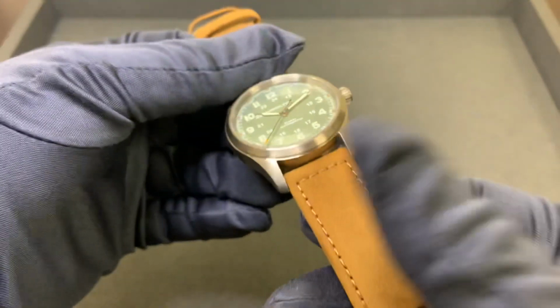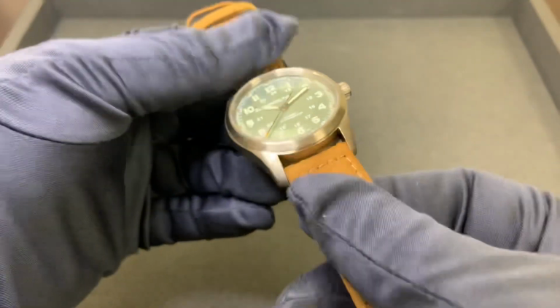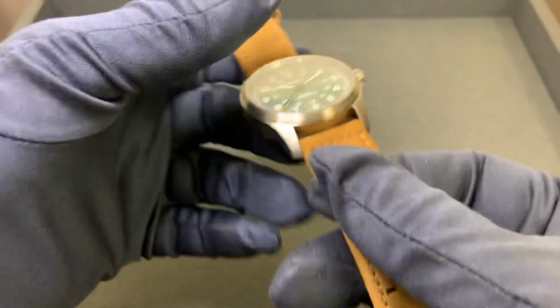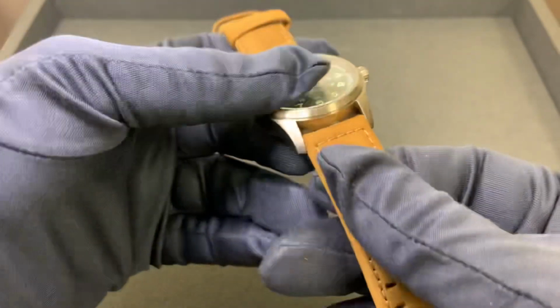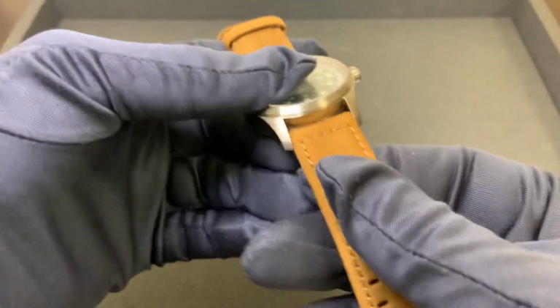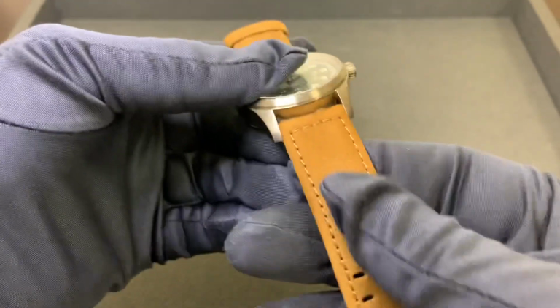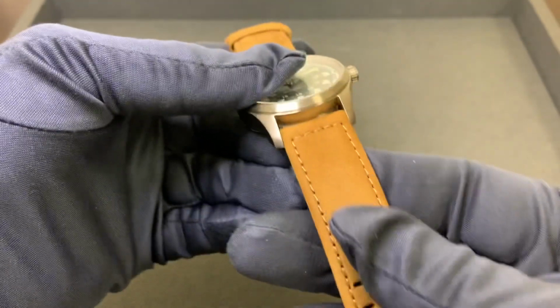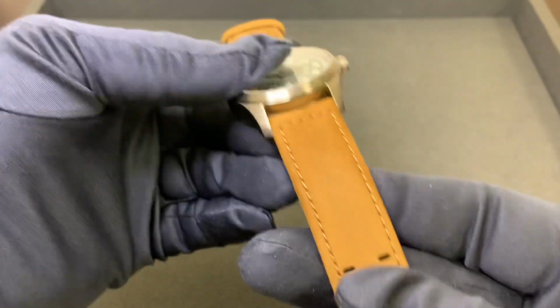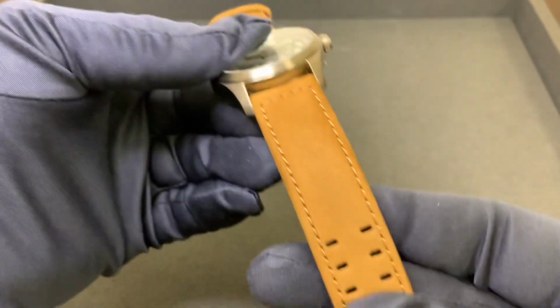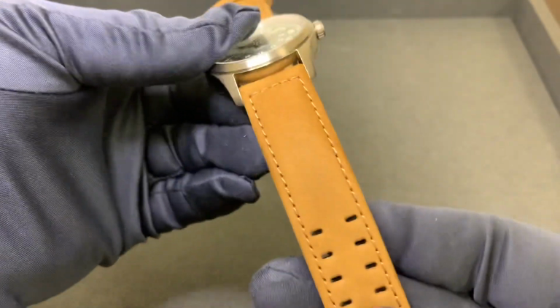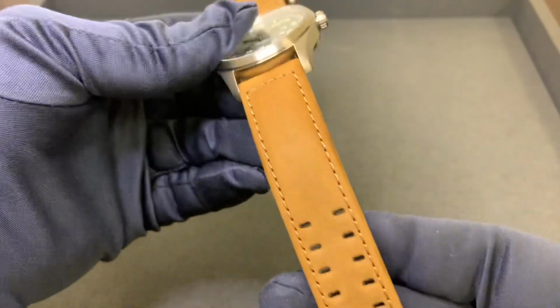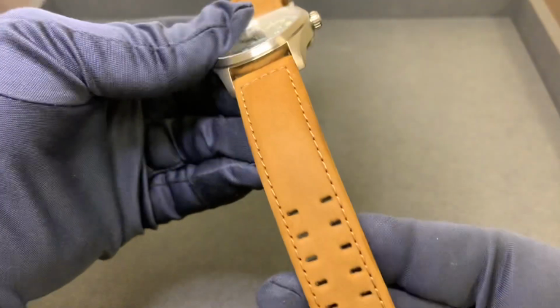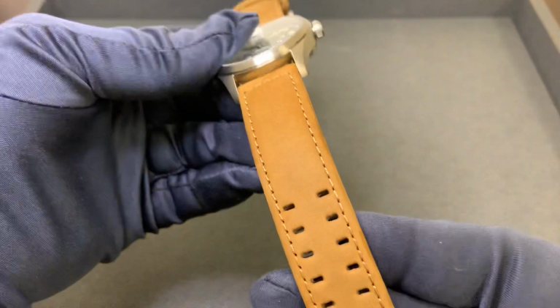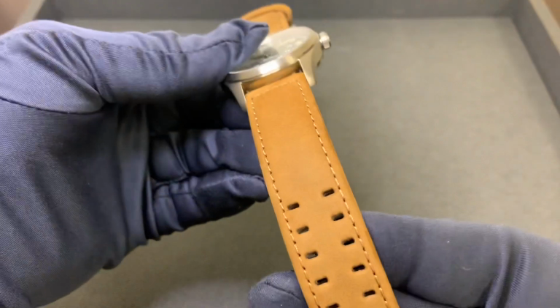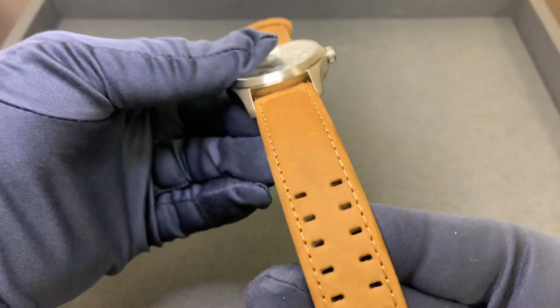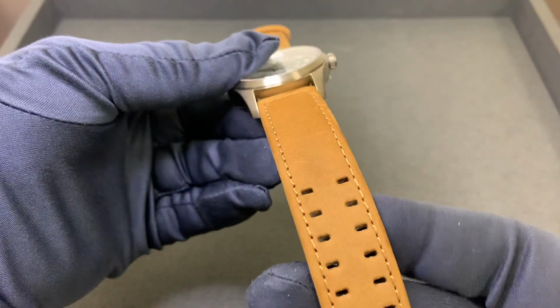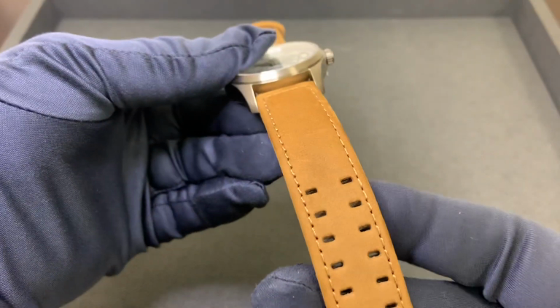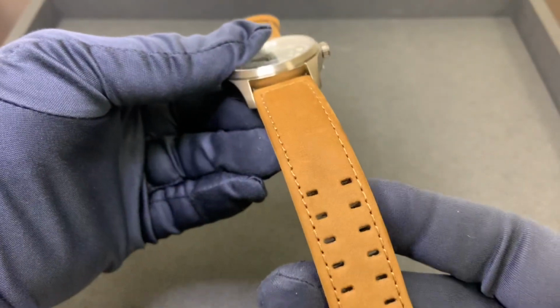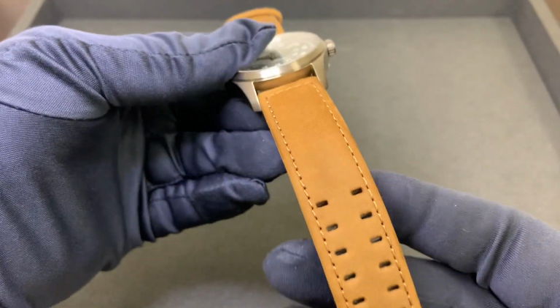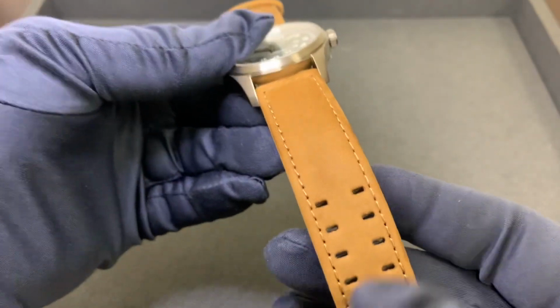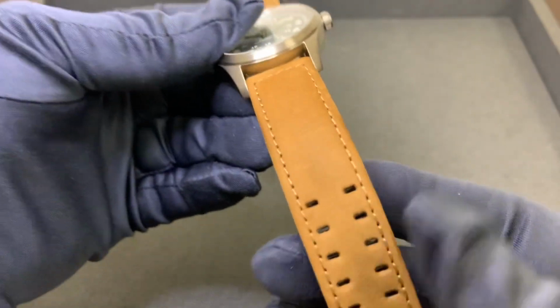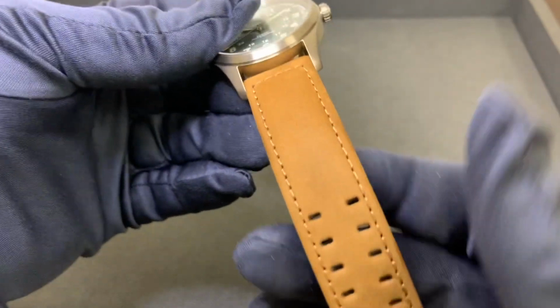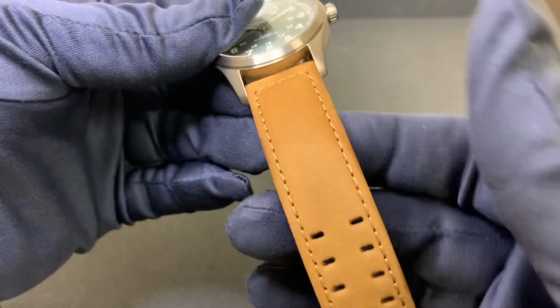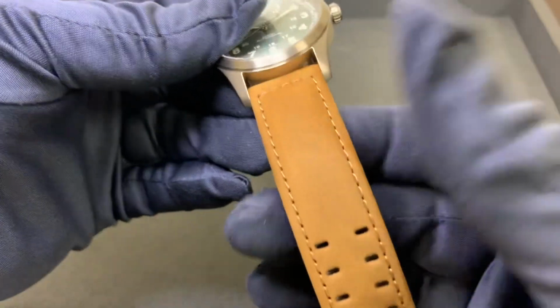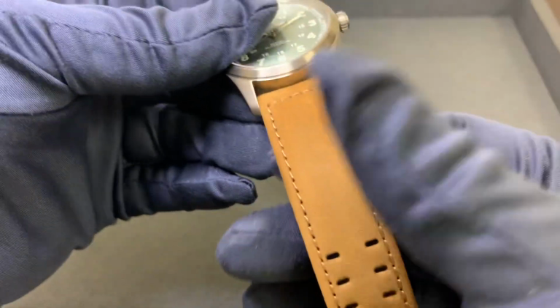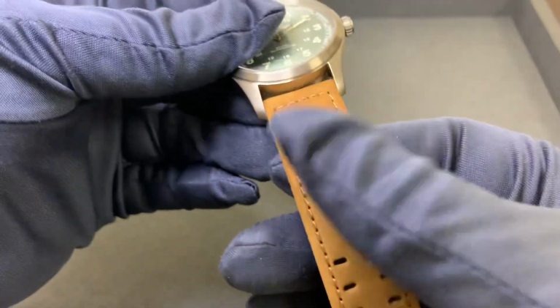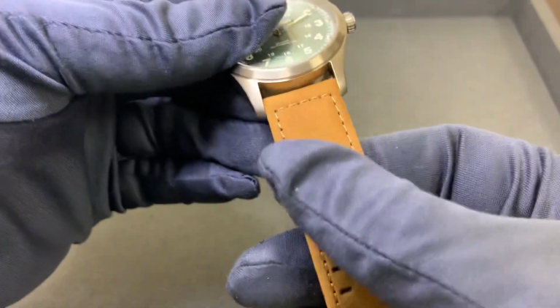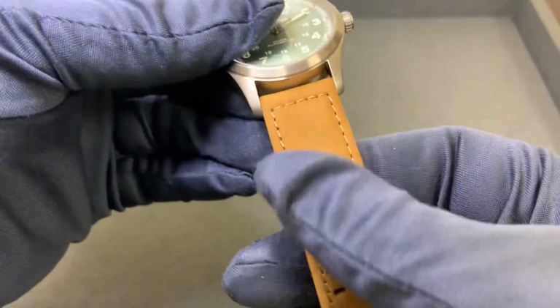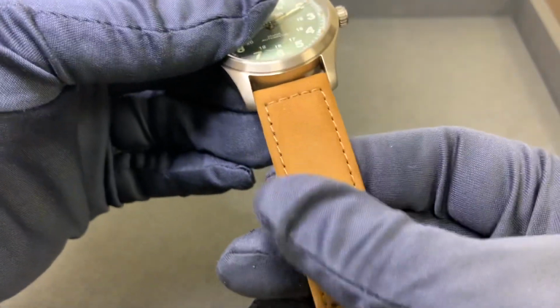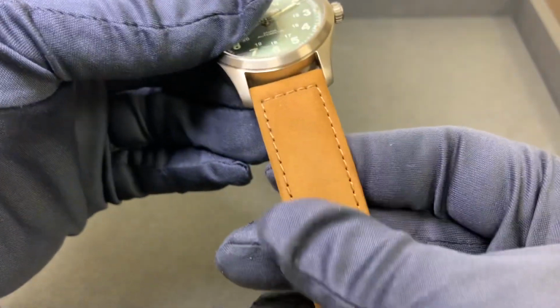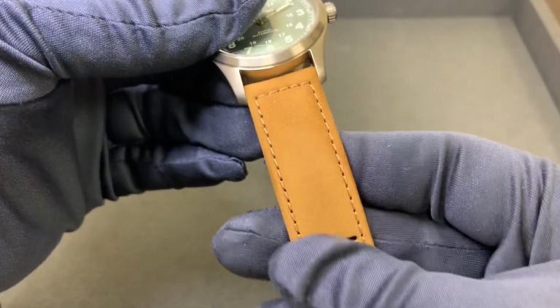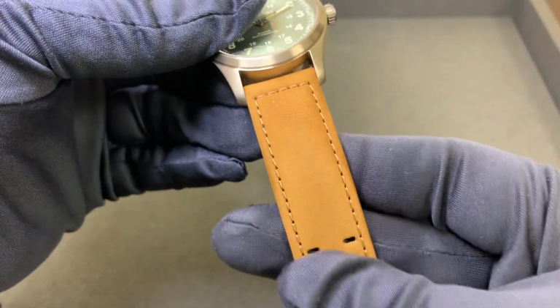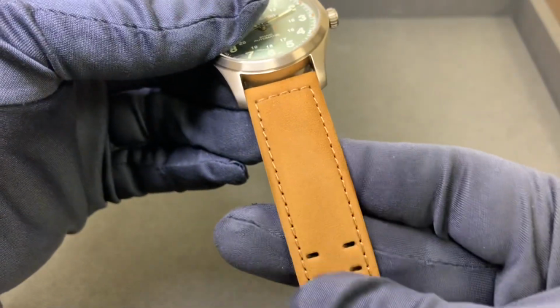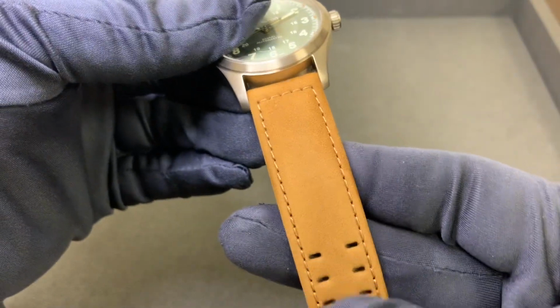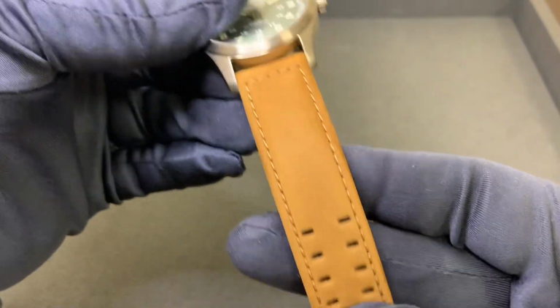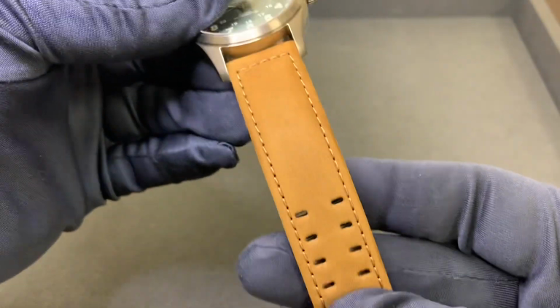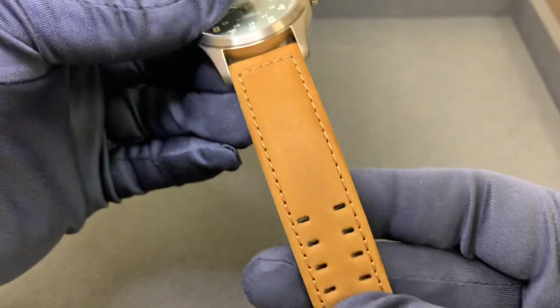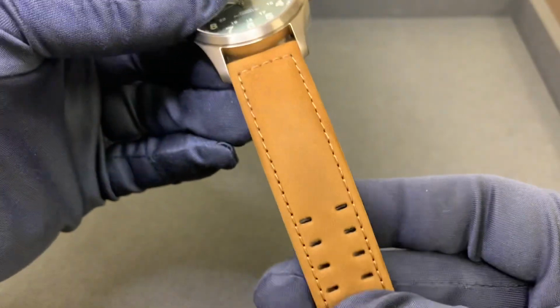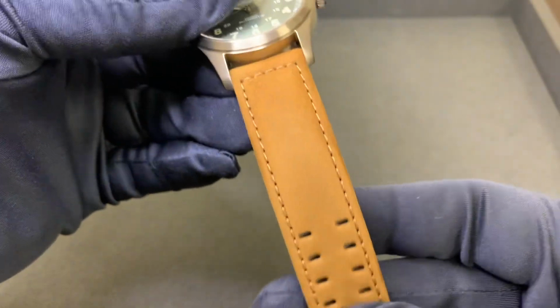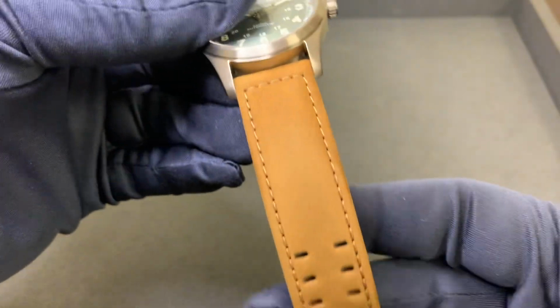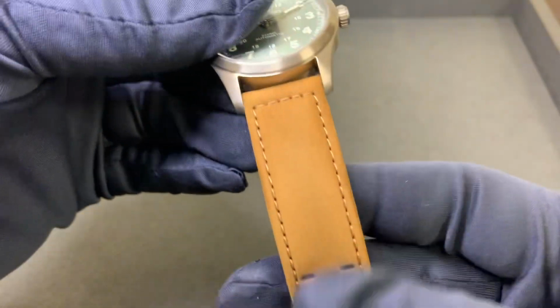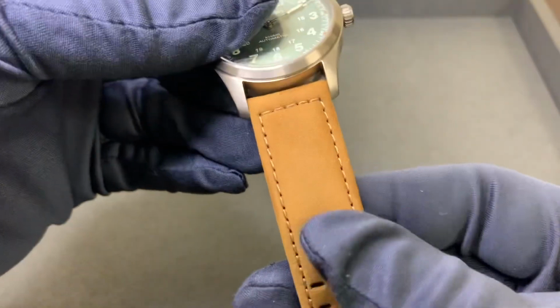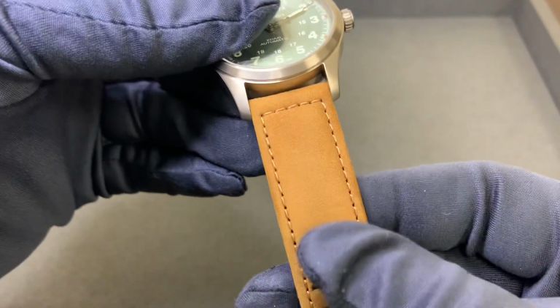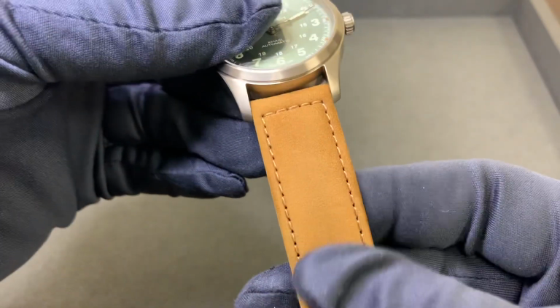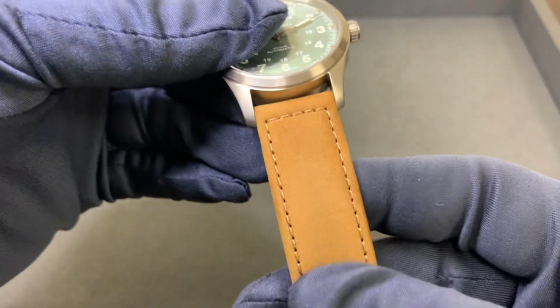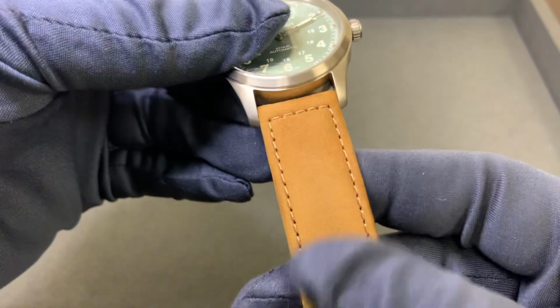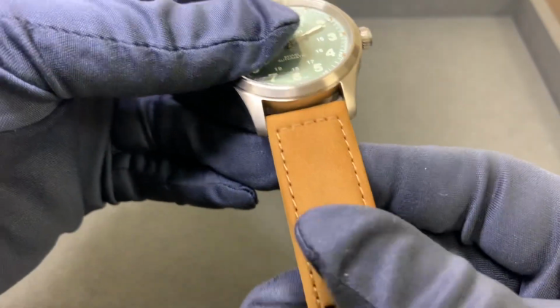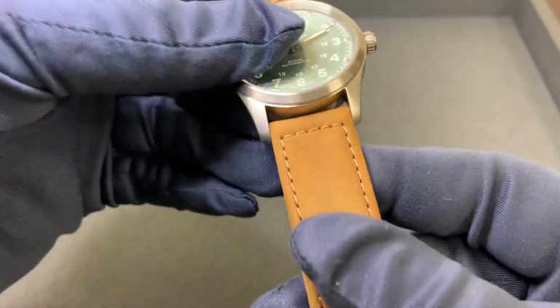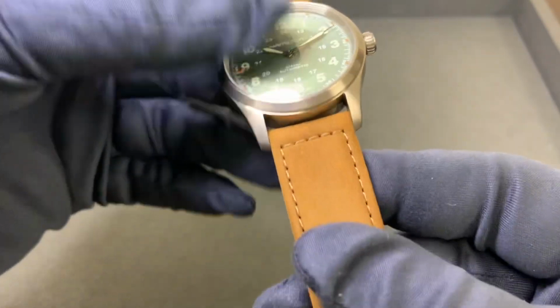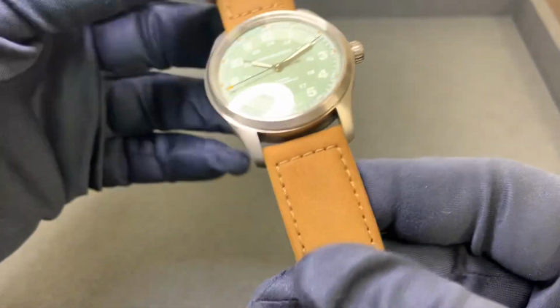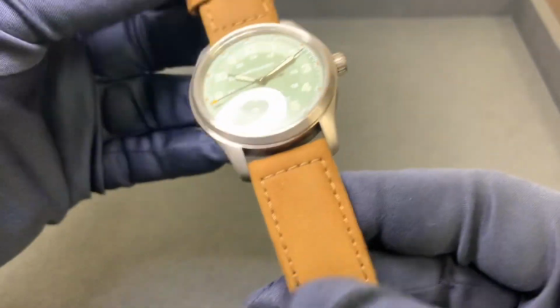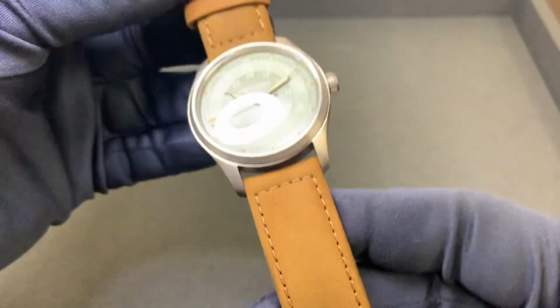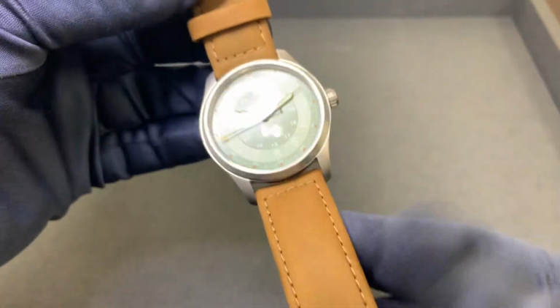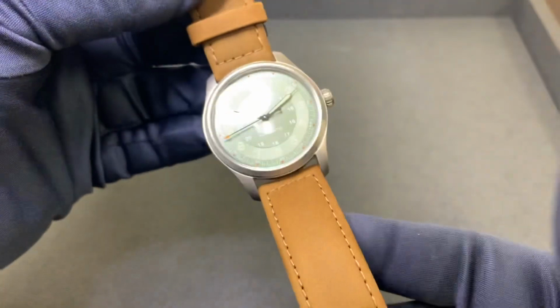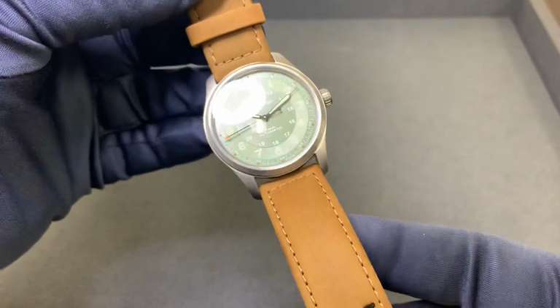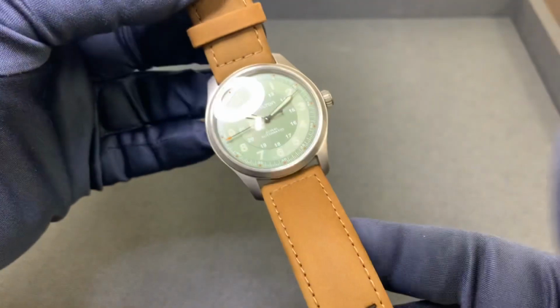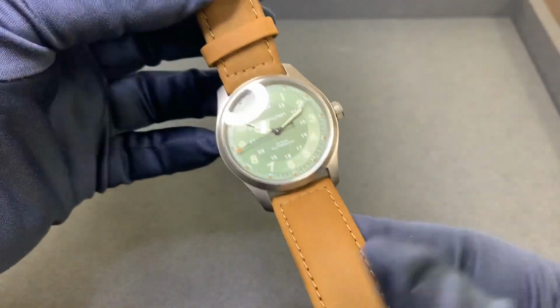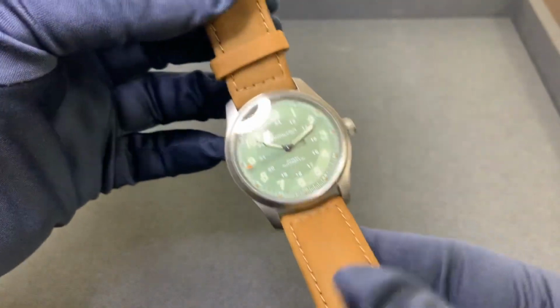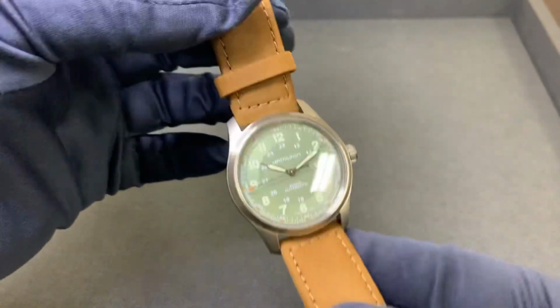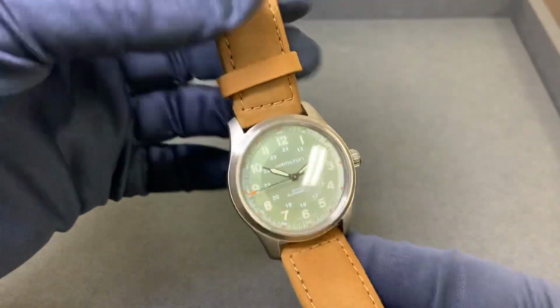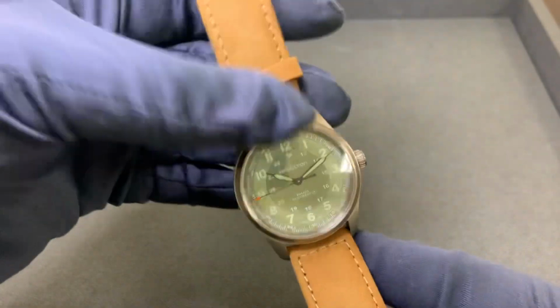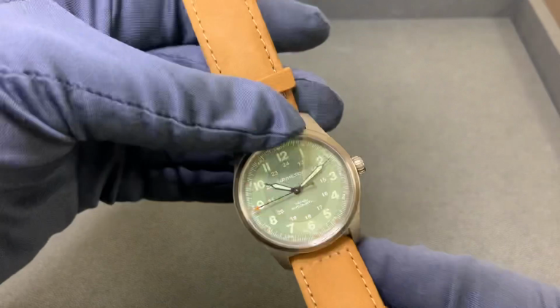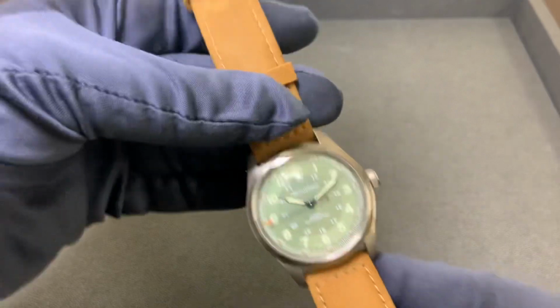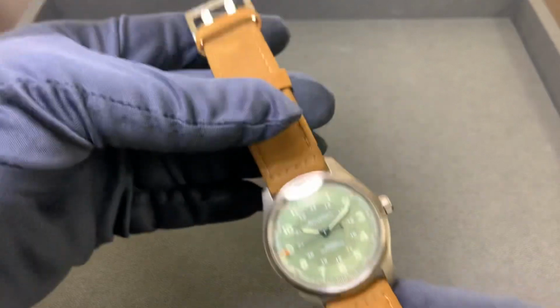And we have a very nice looking tan cow leather strap on this watch — I really like the shade of it.